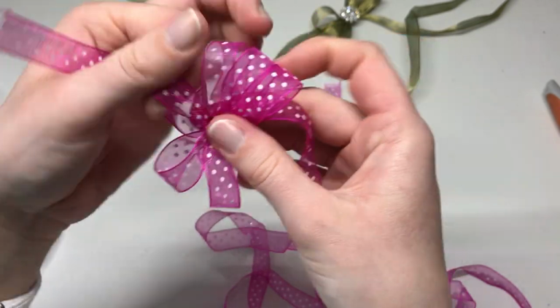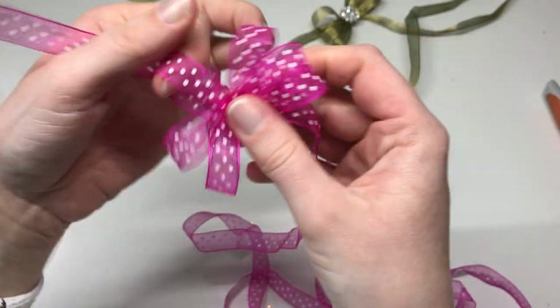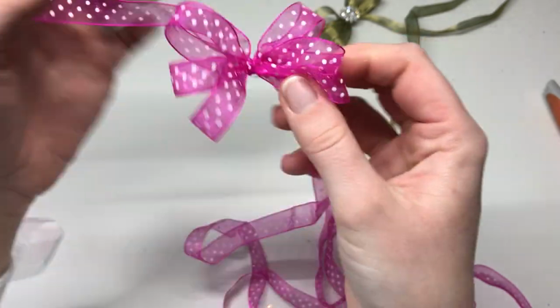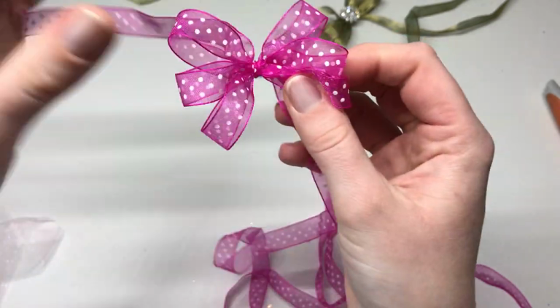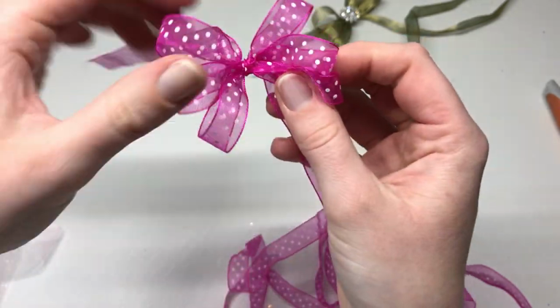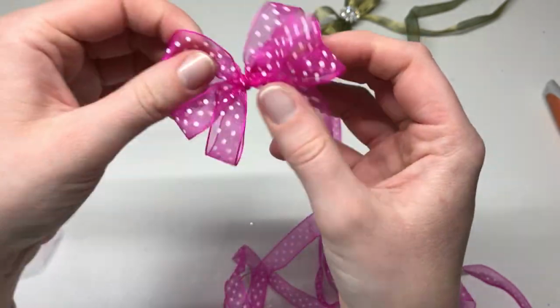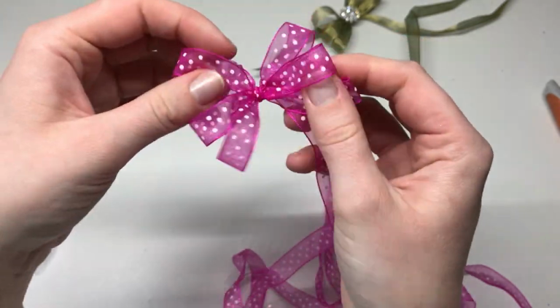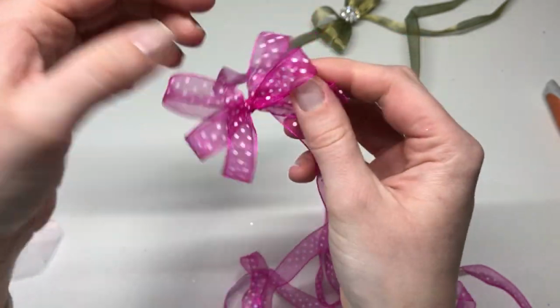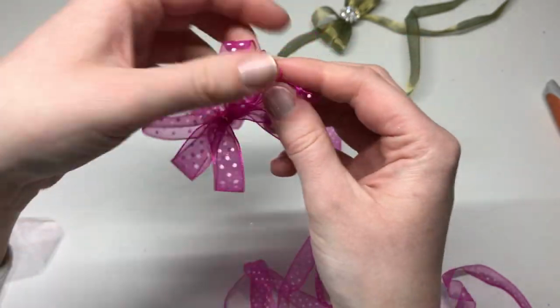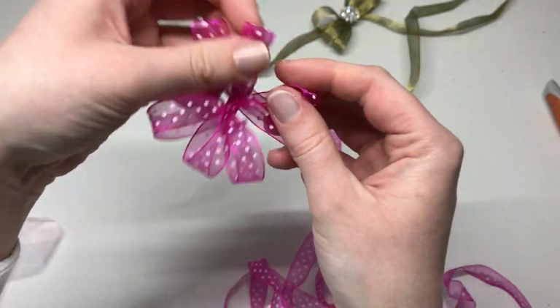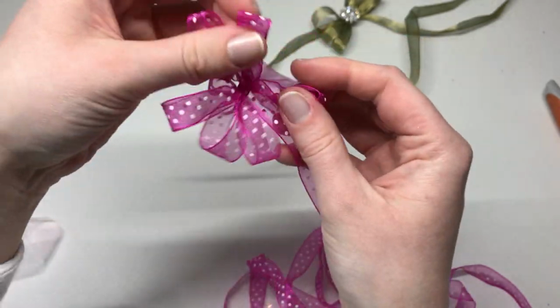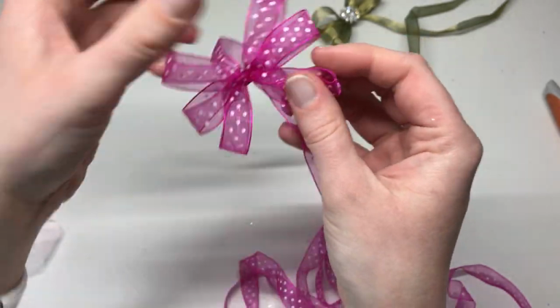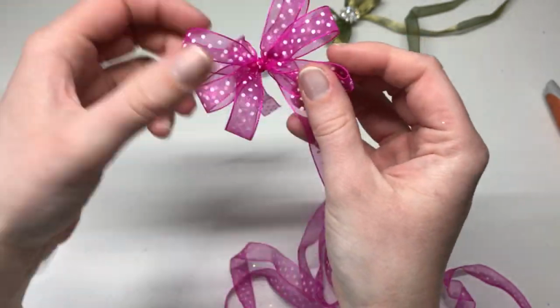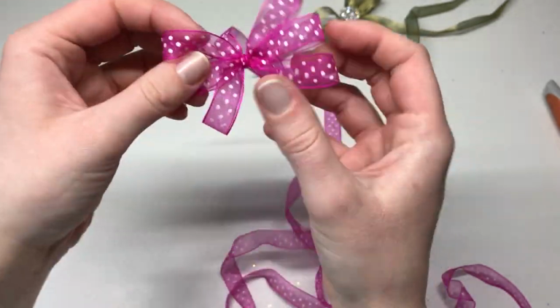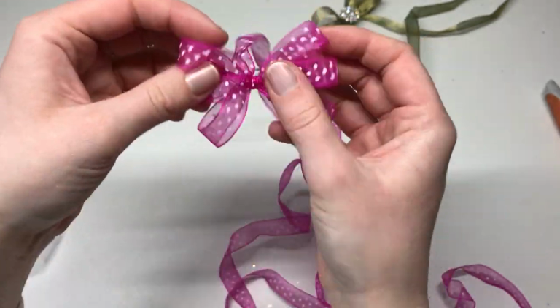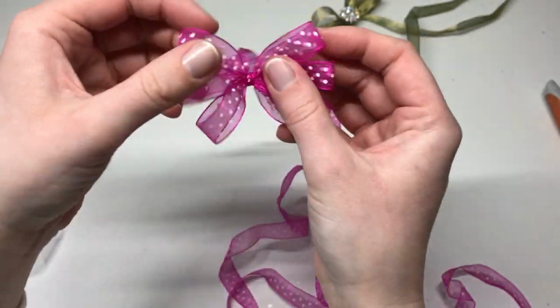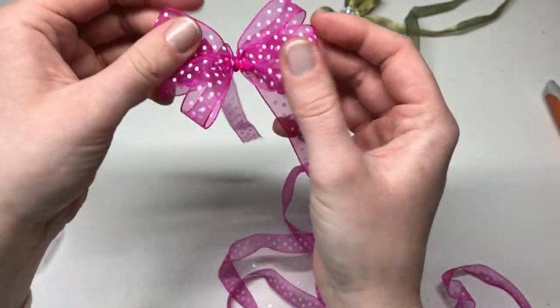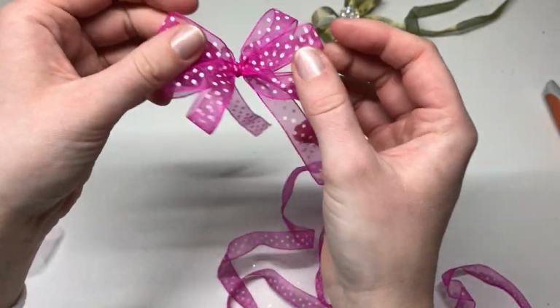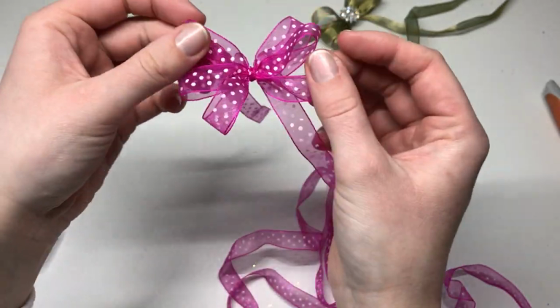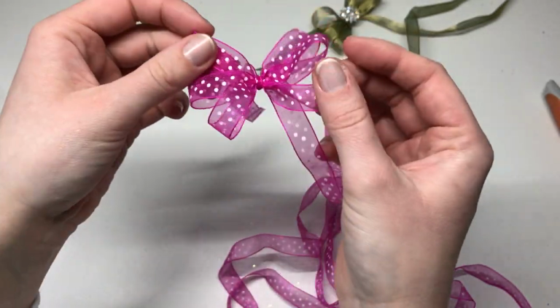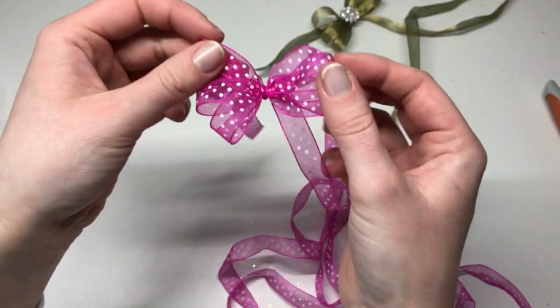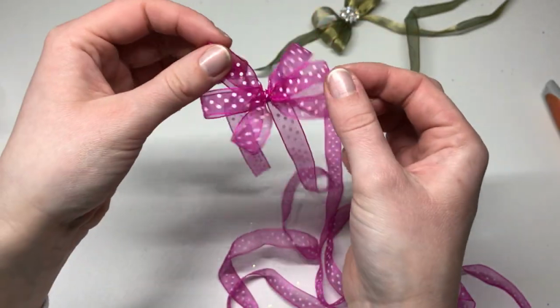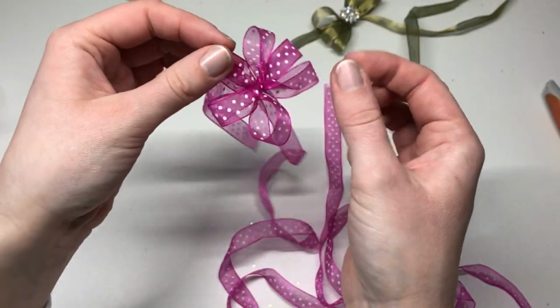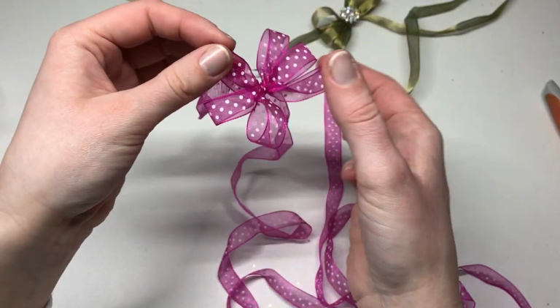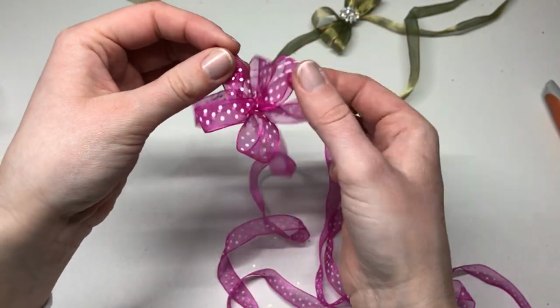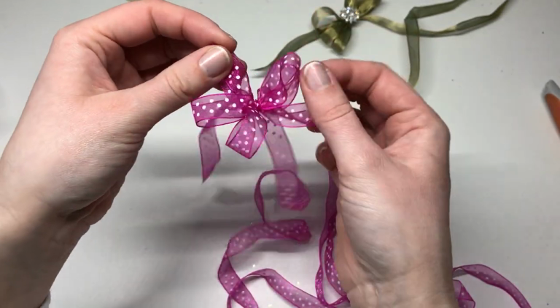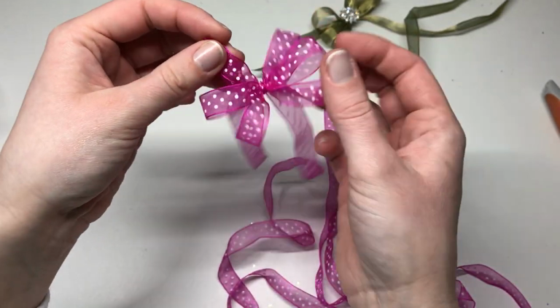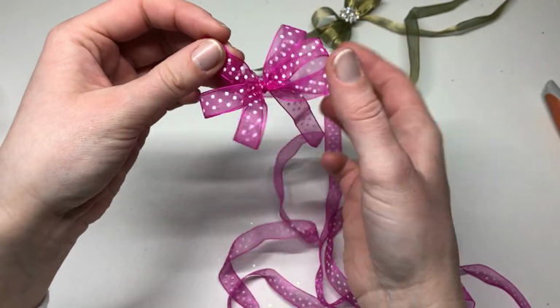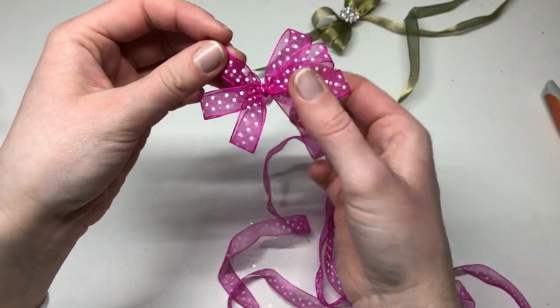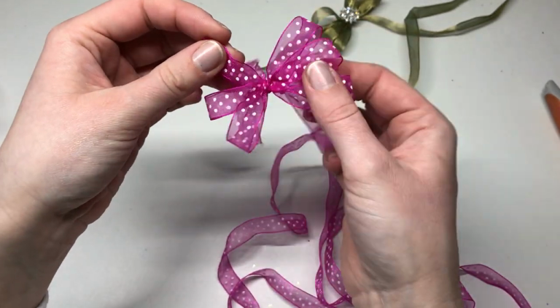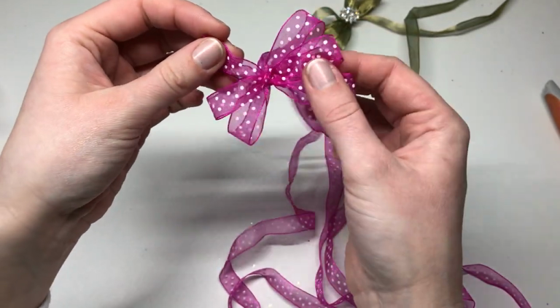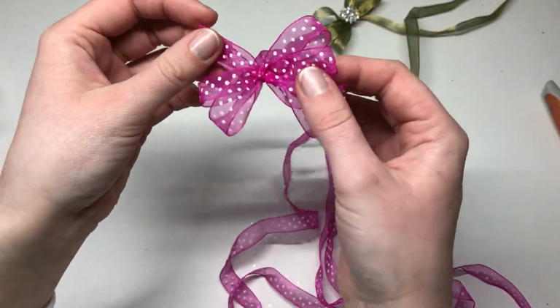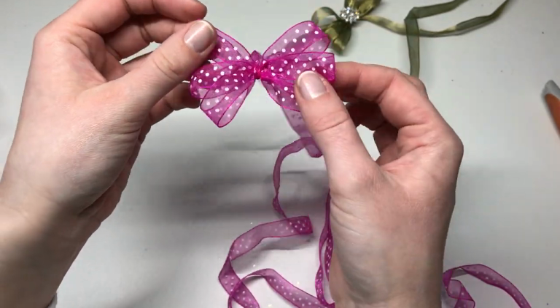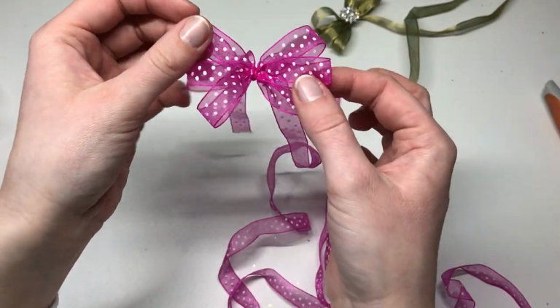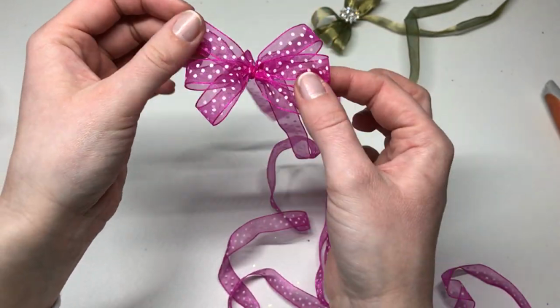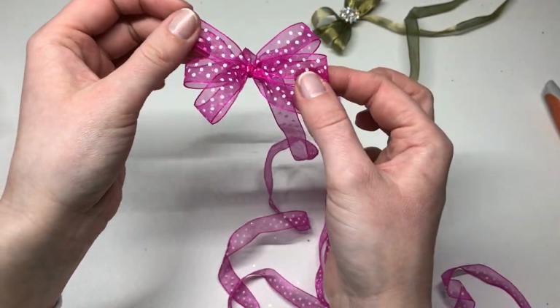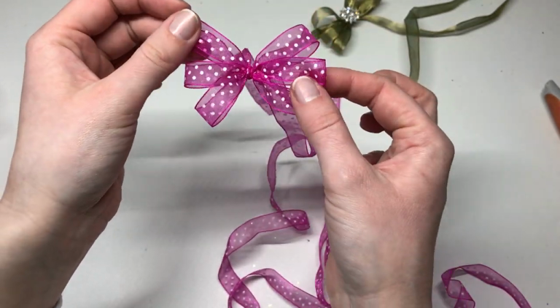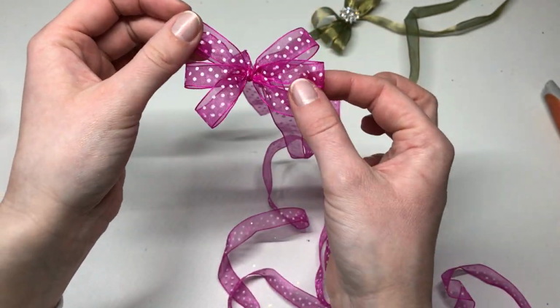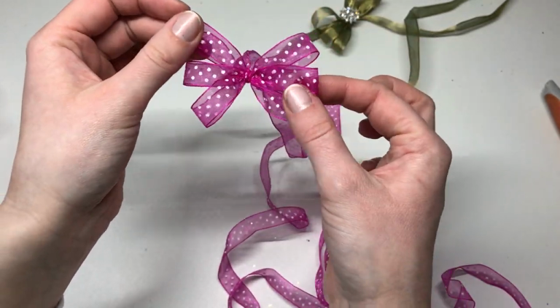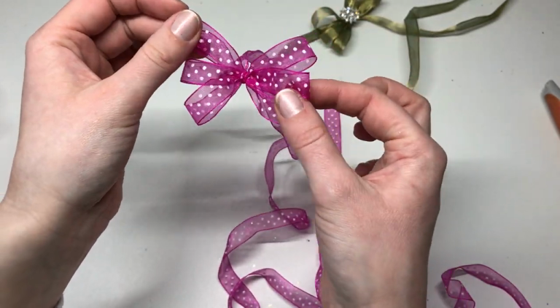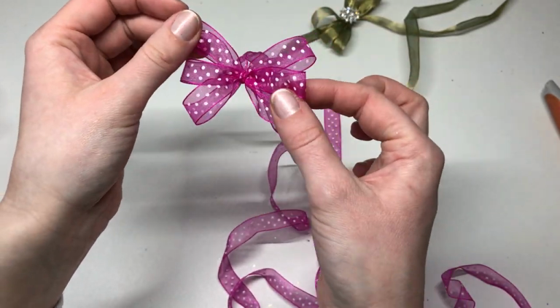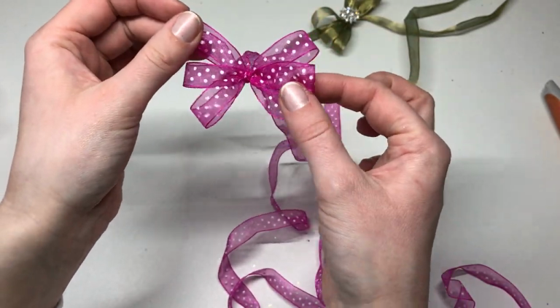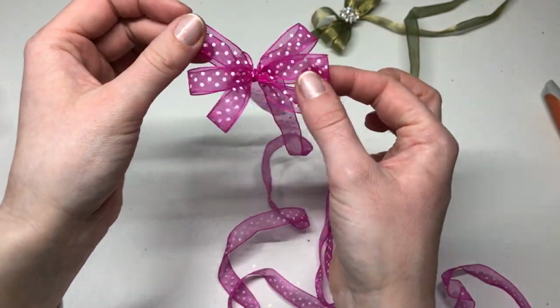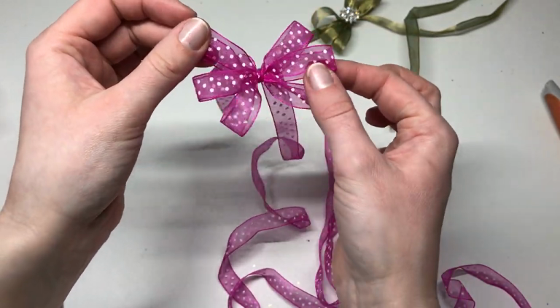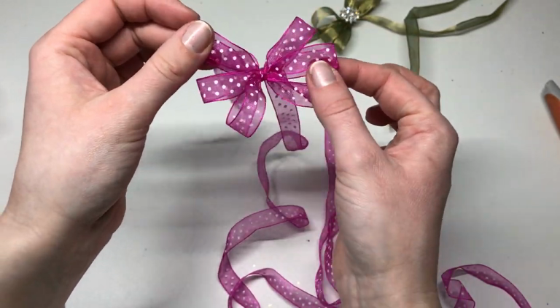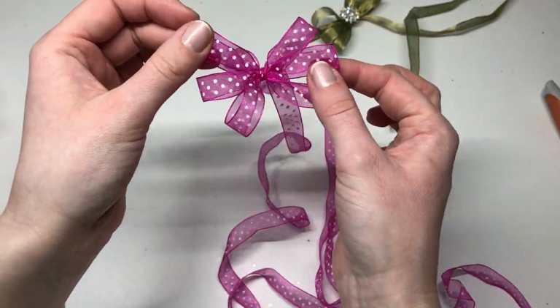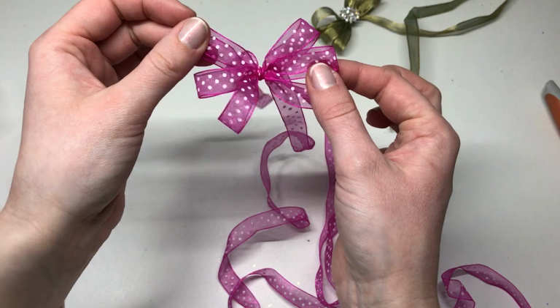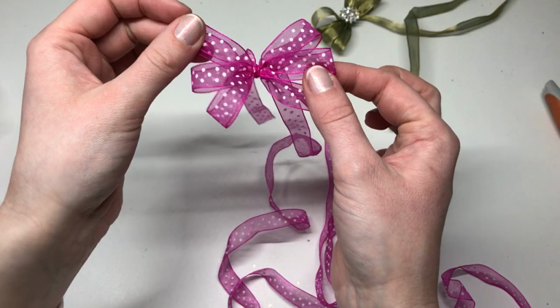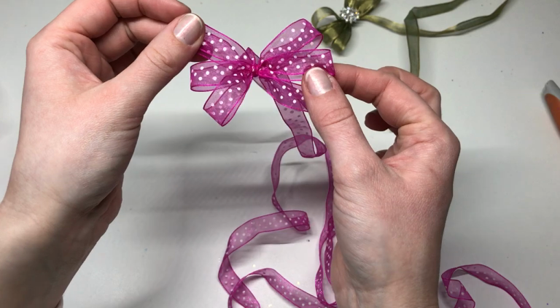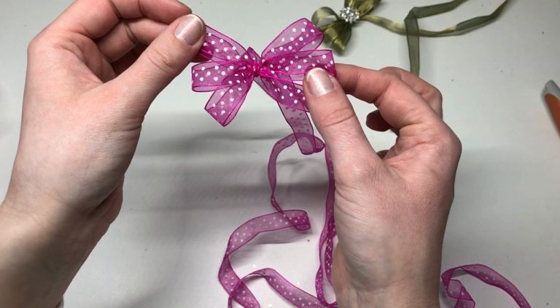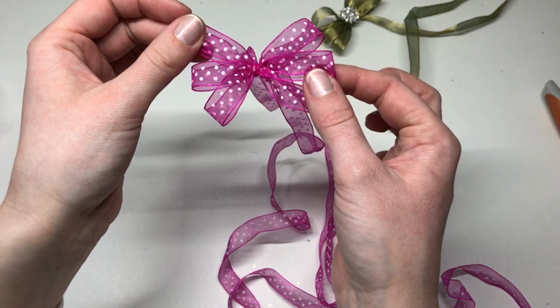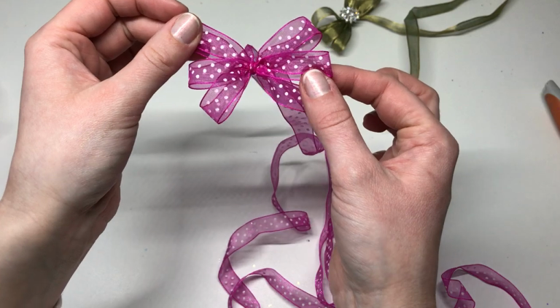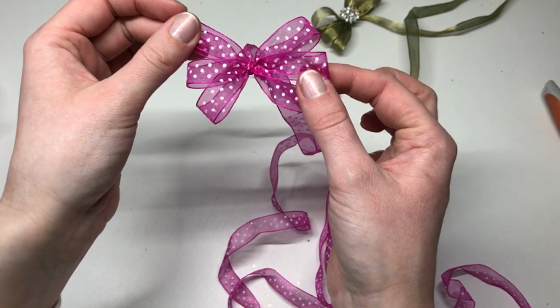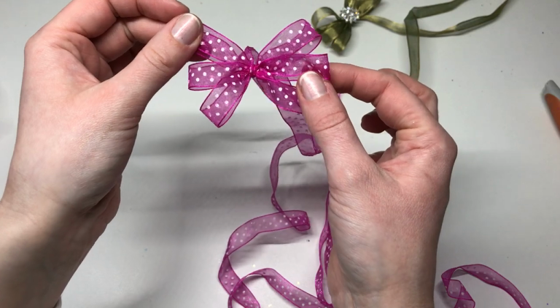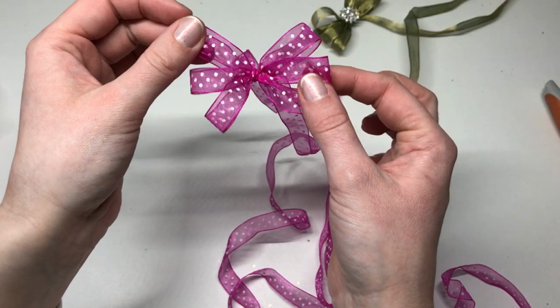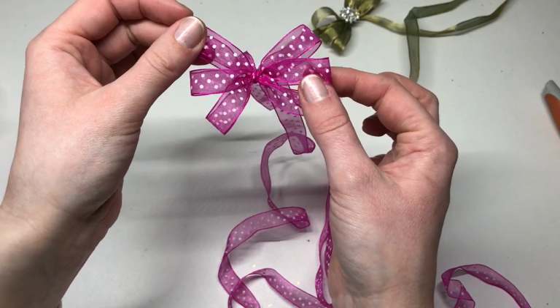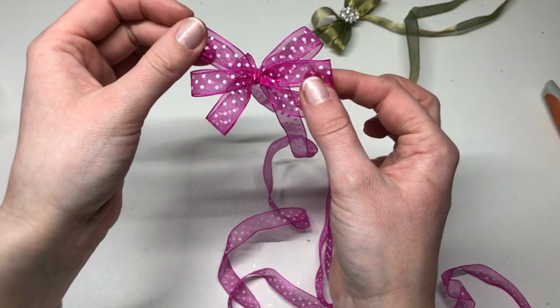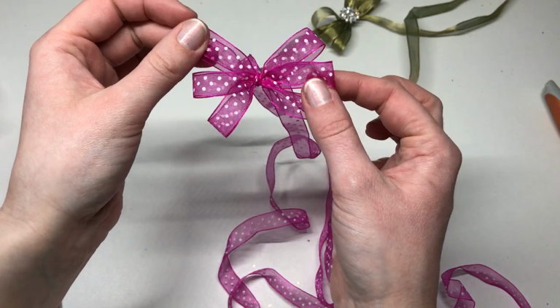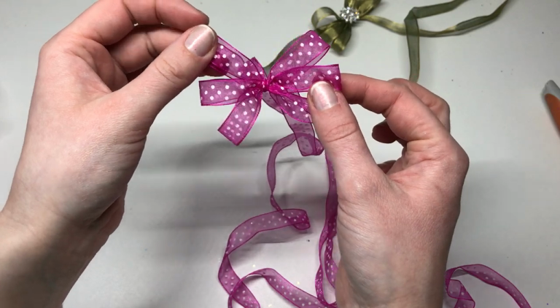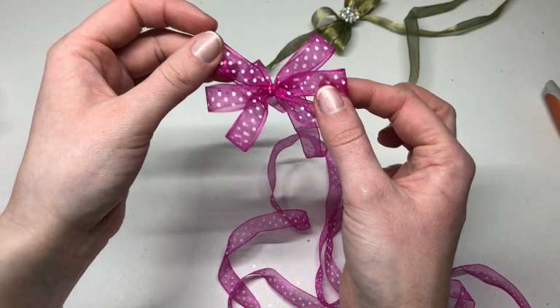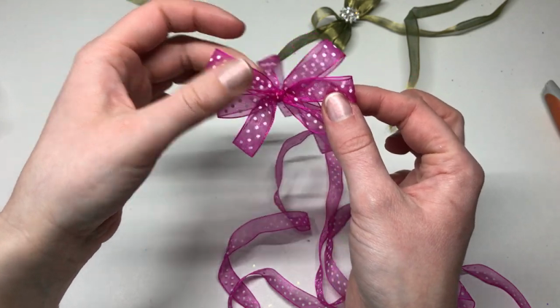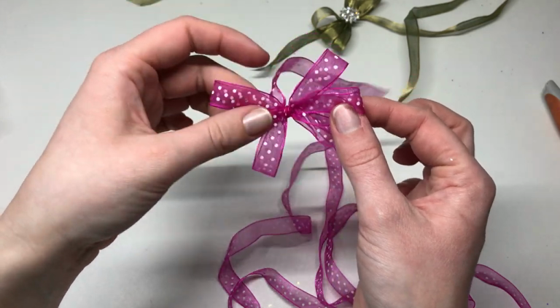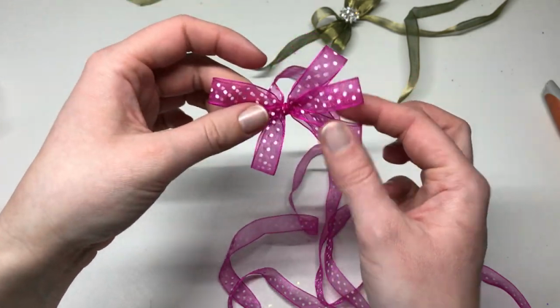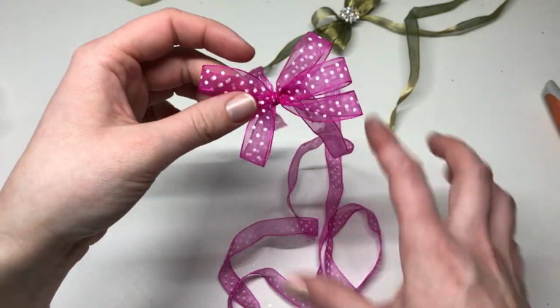There we go. And you can then see how beautiful that's going to look on your project — a really quick and easy way to tie a bow.